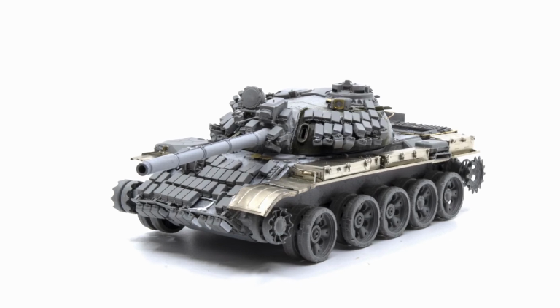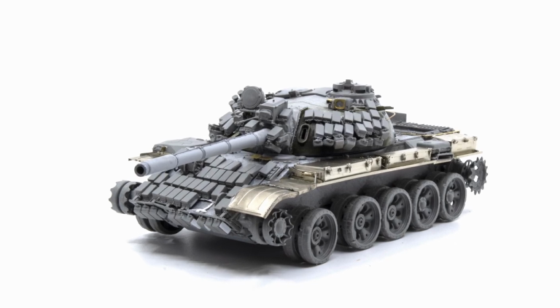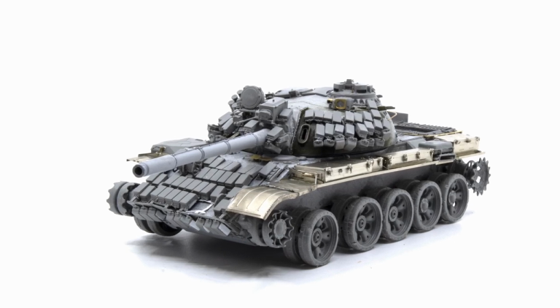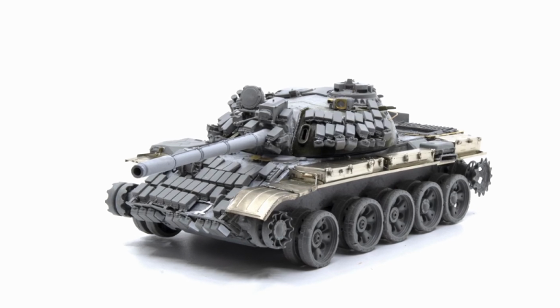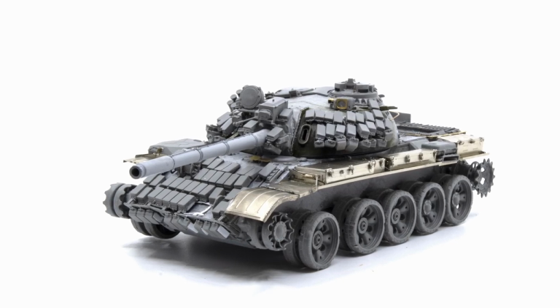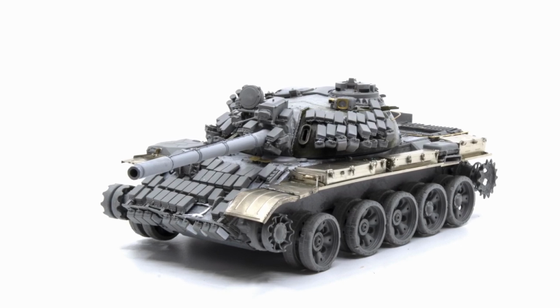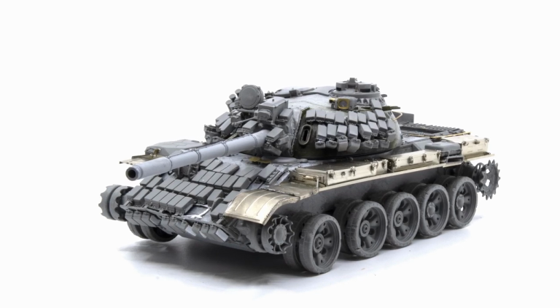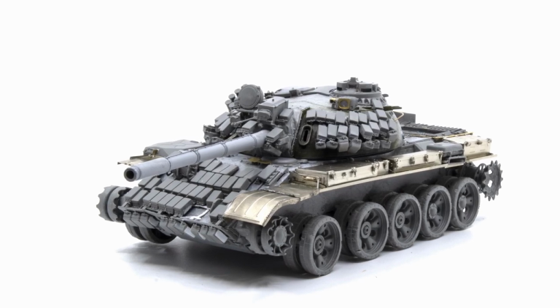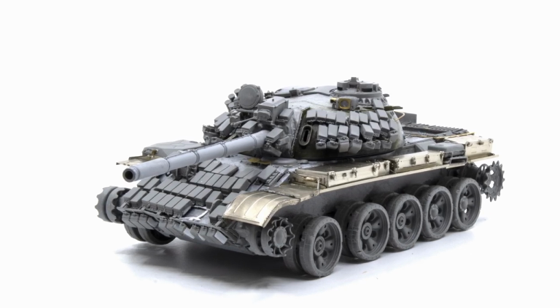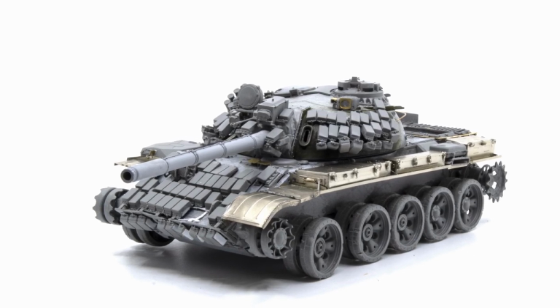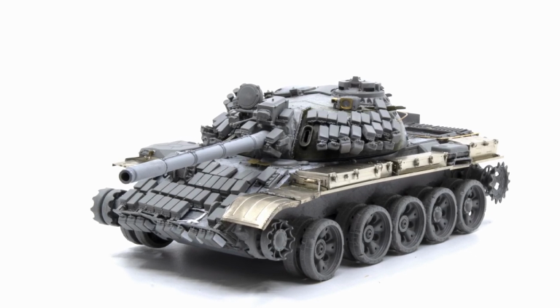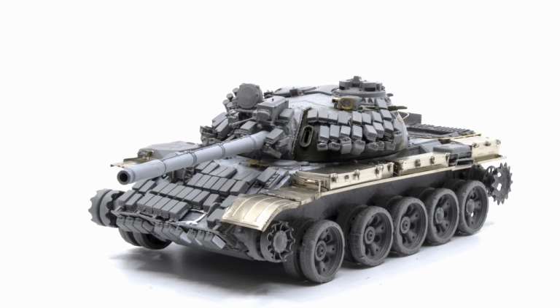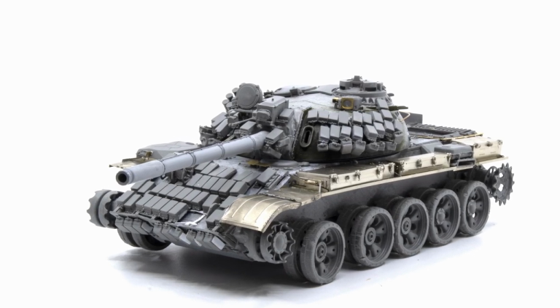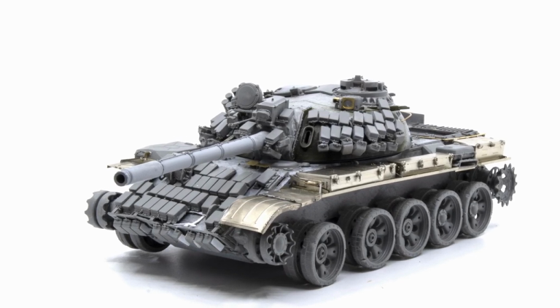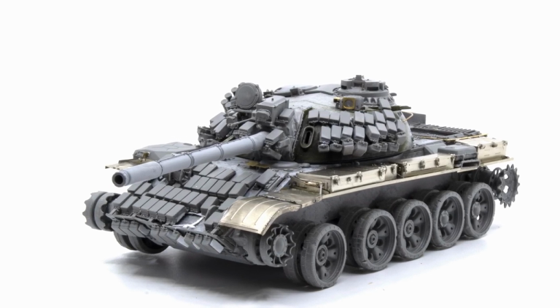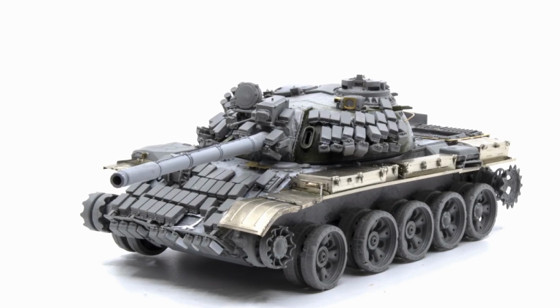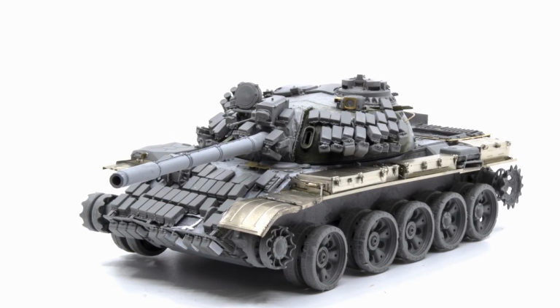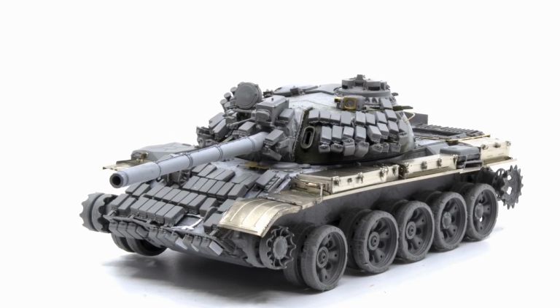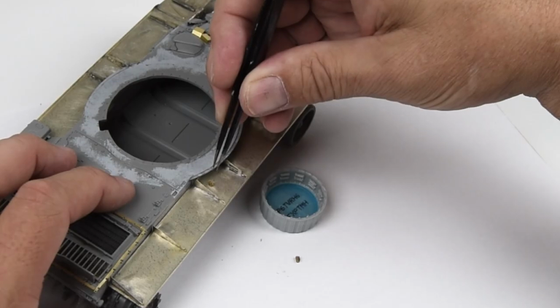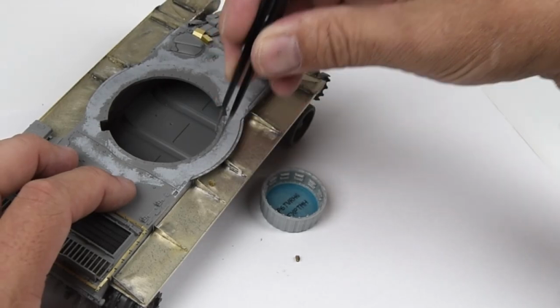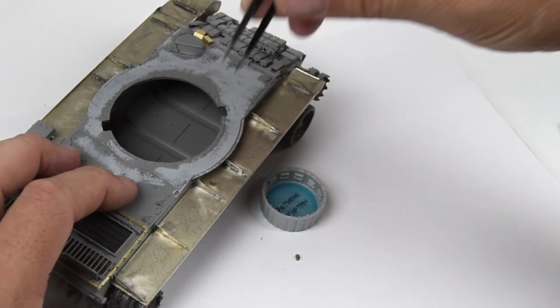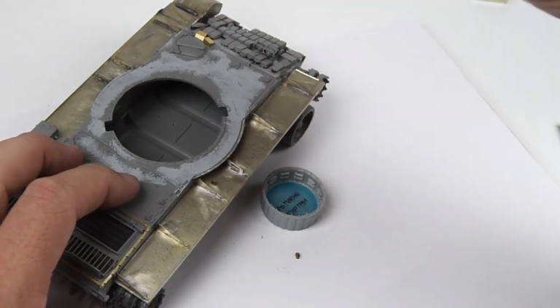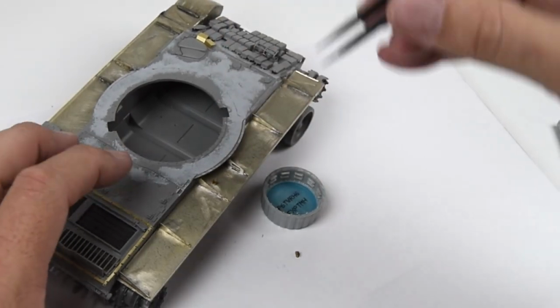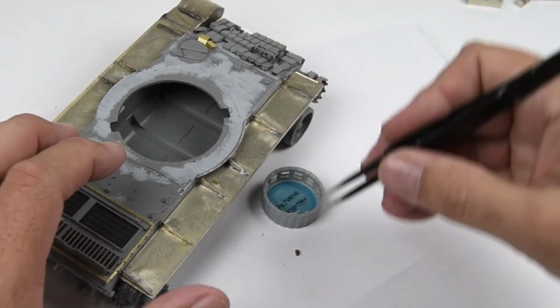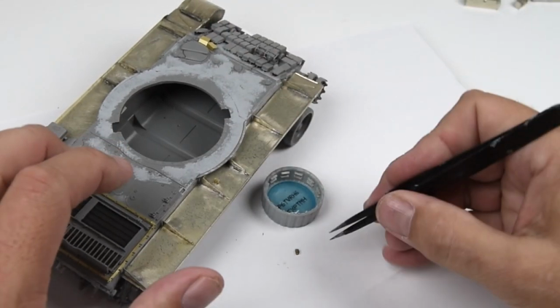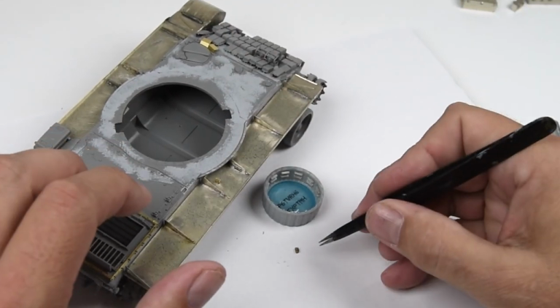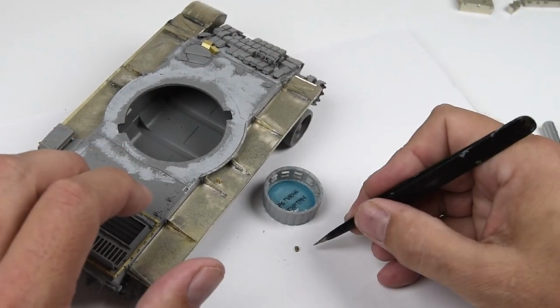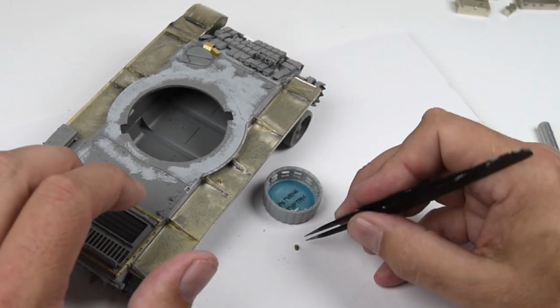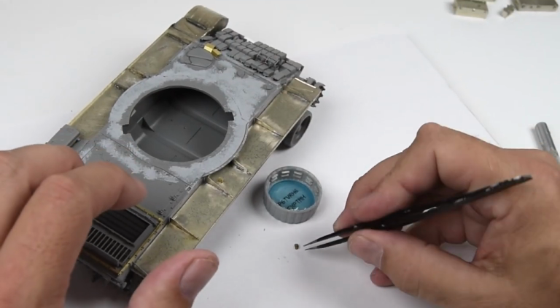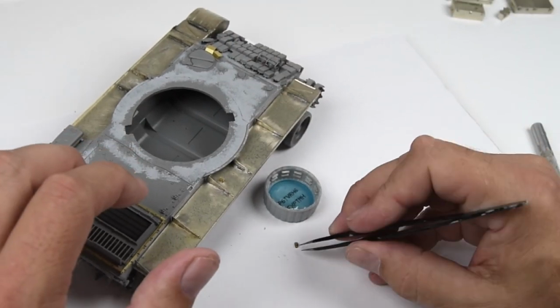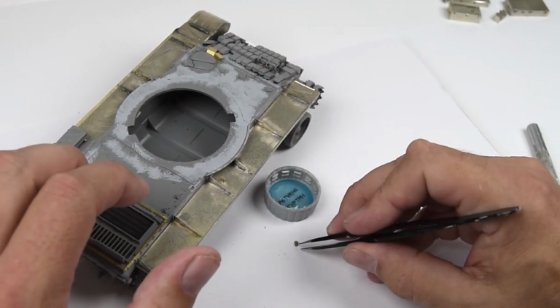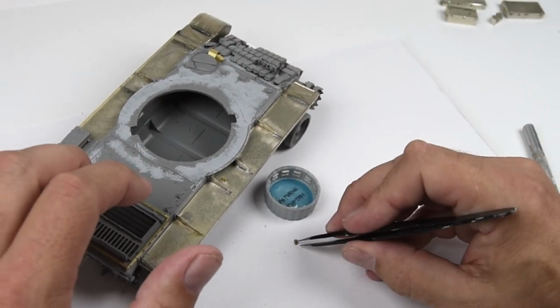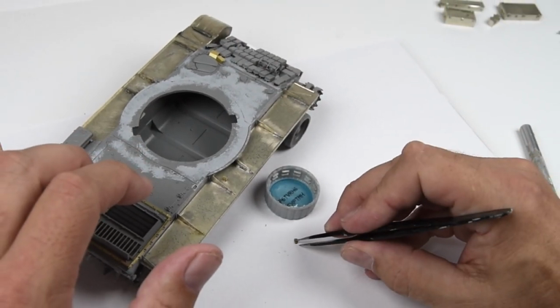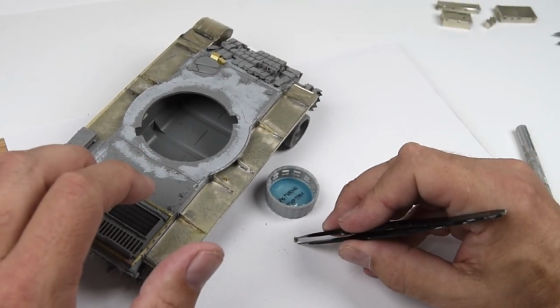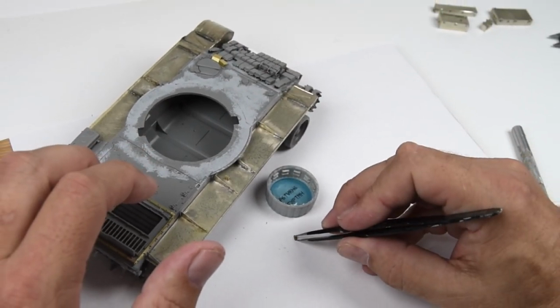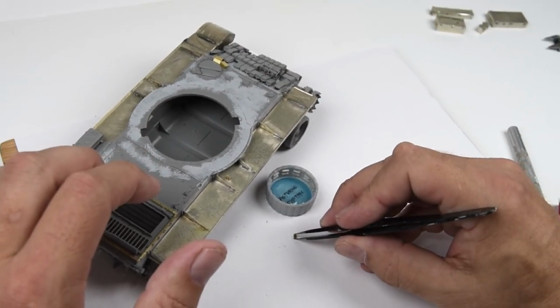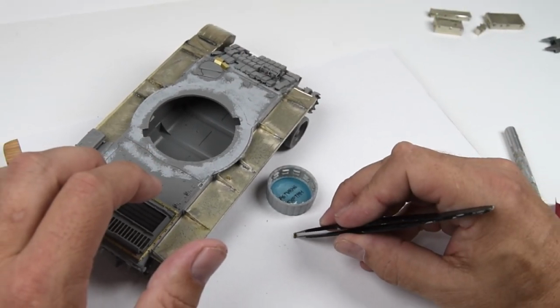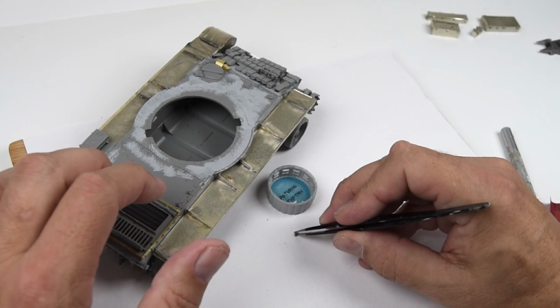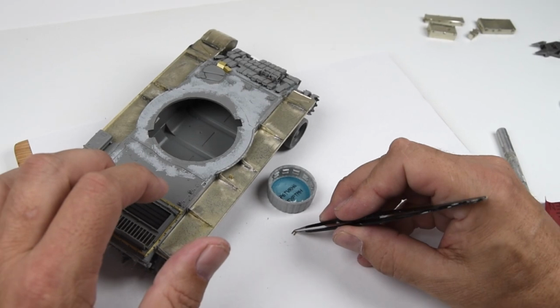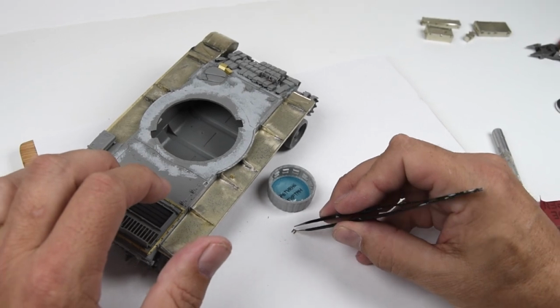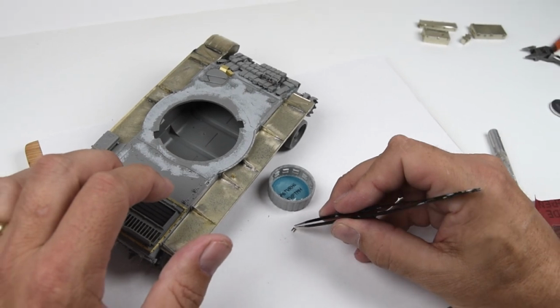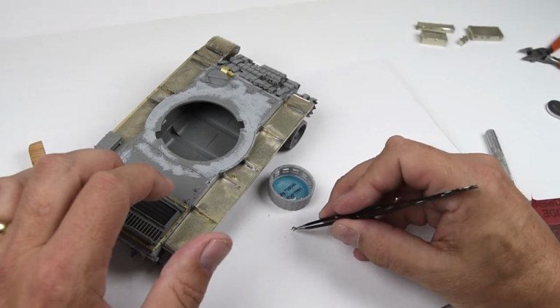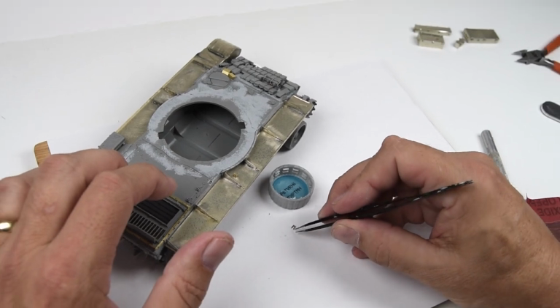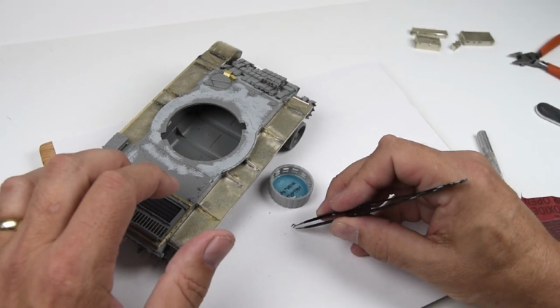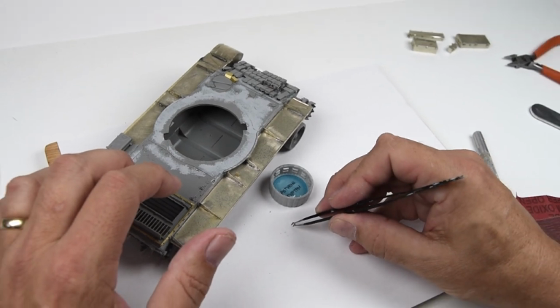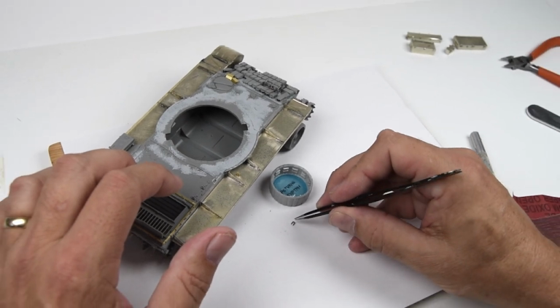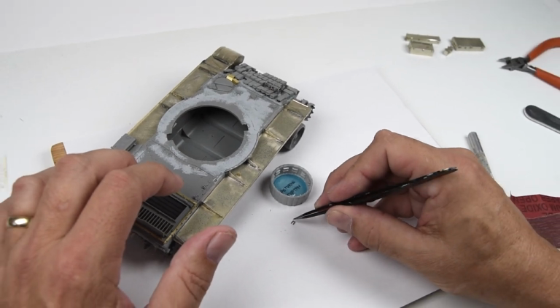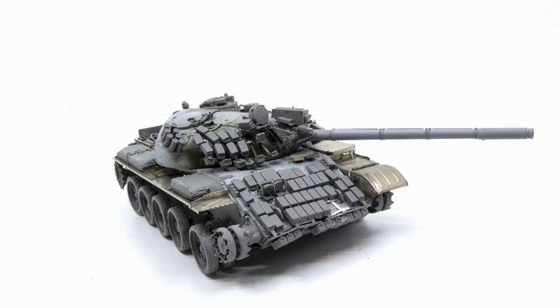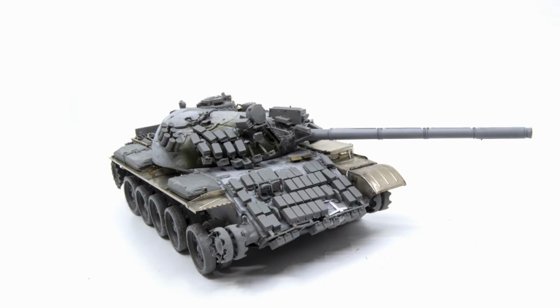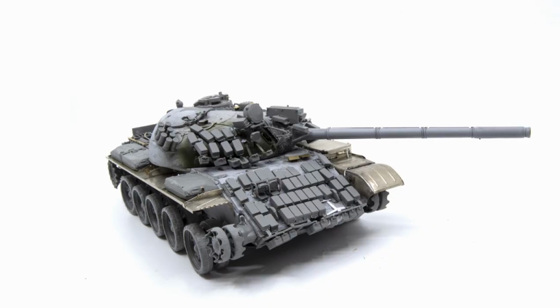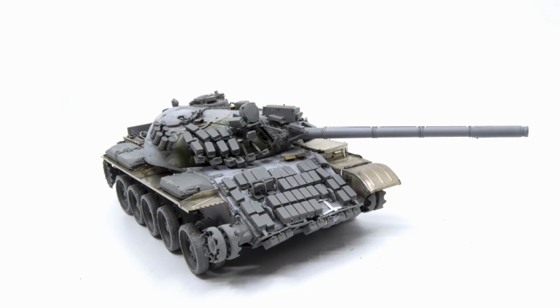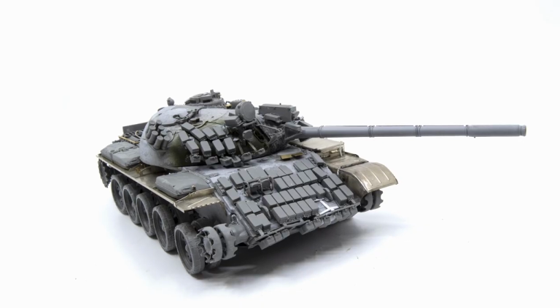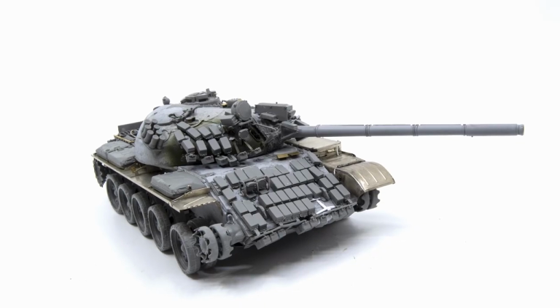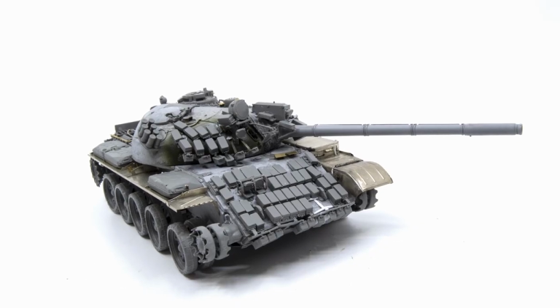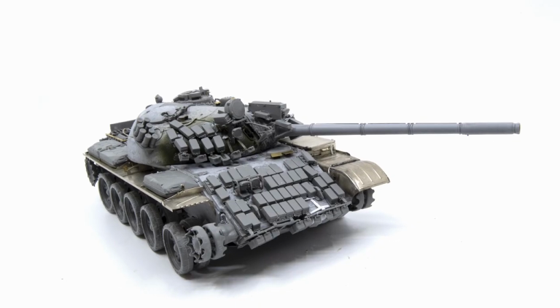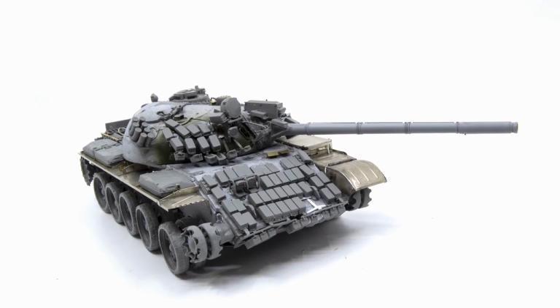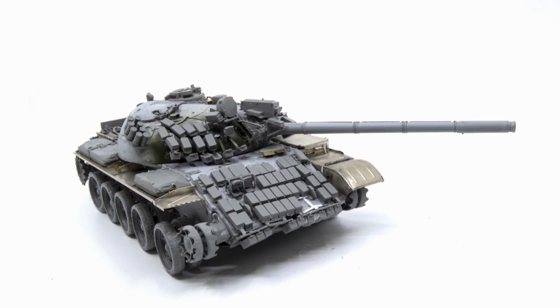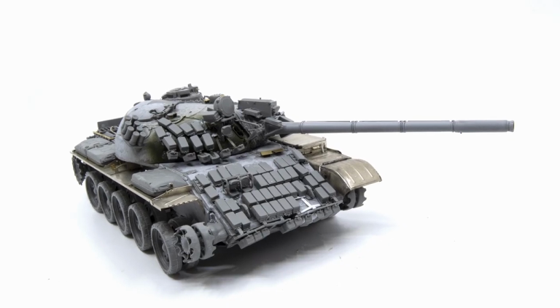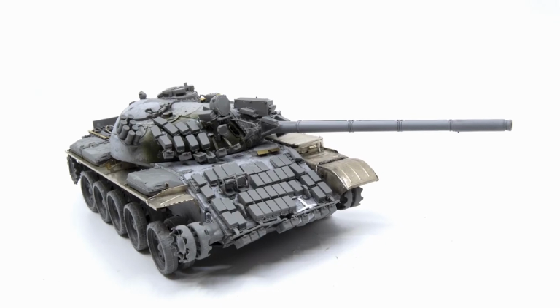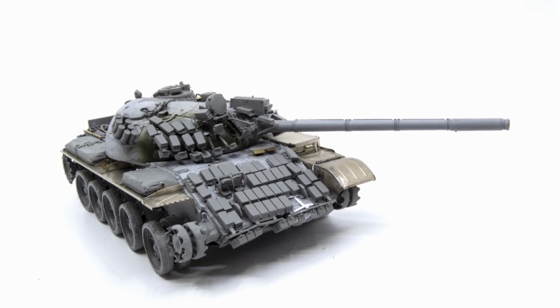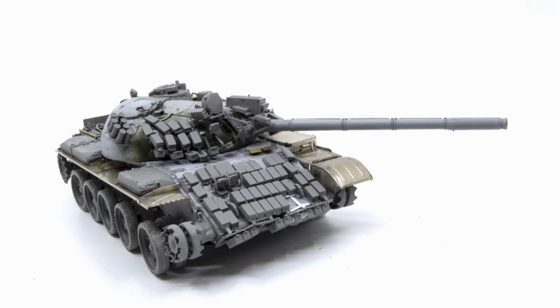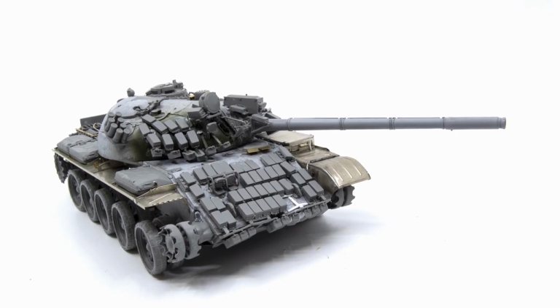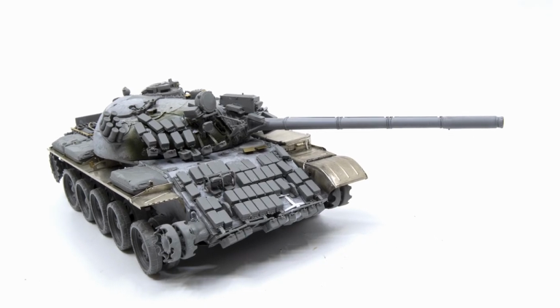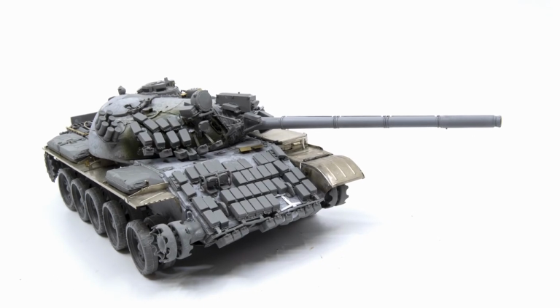Hello everyone and welcome into episode 3 of the T-55 build. In this episode we'll finish up with the construction and get ready for painting.